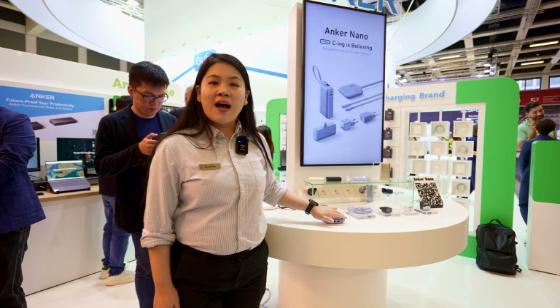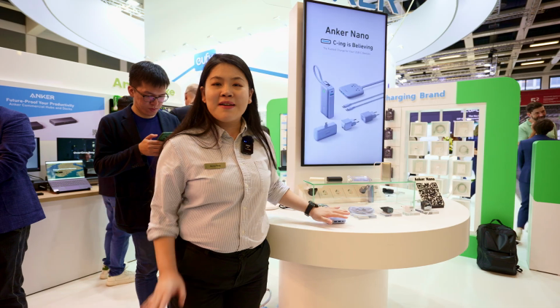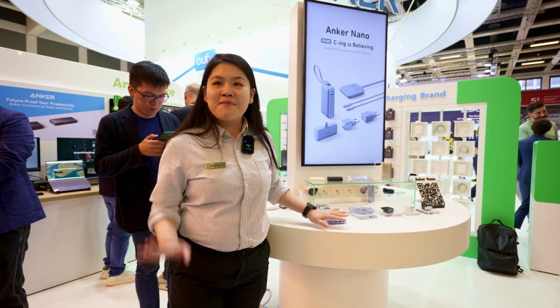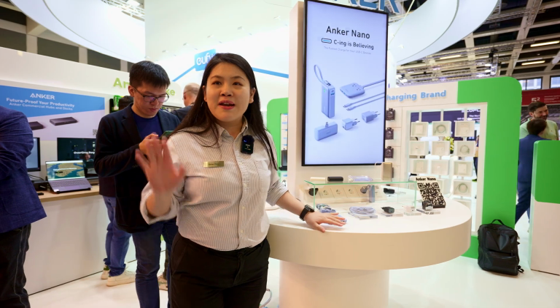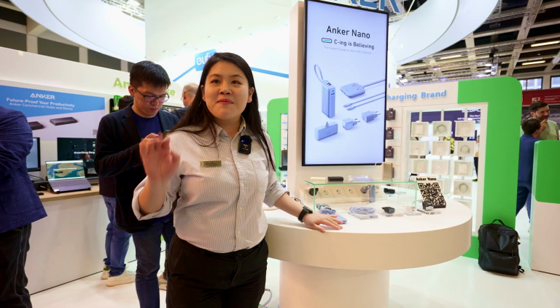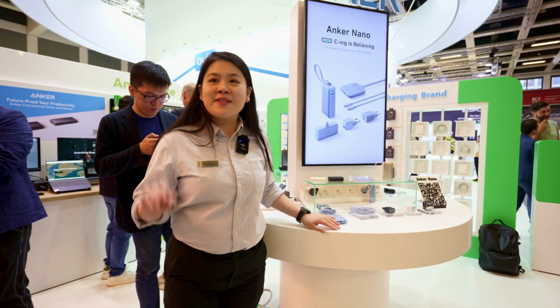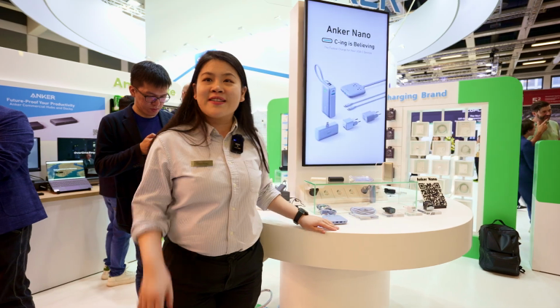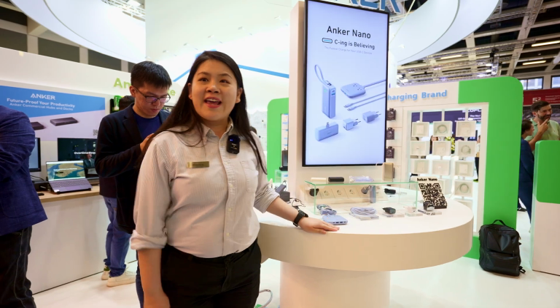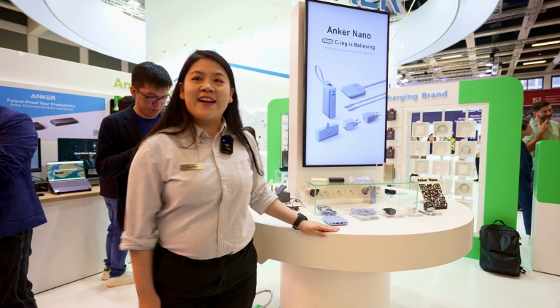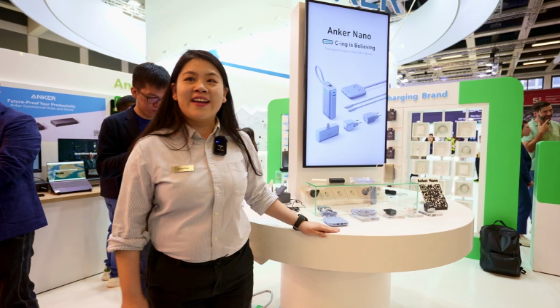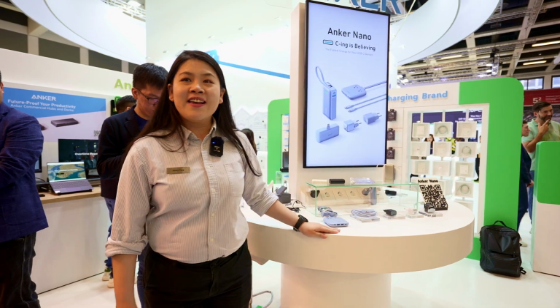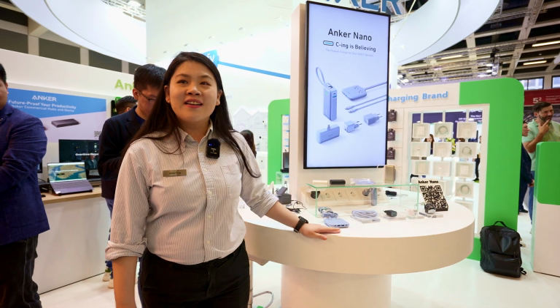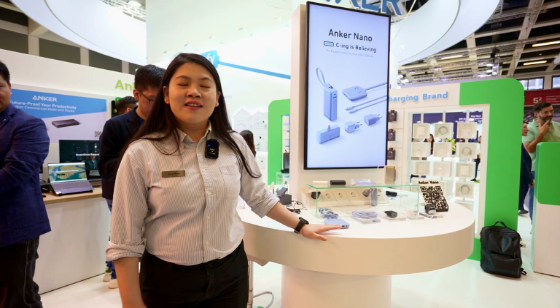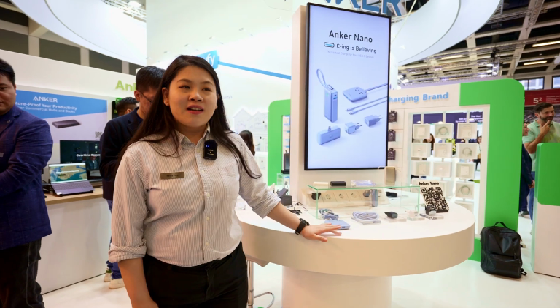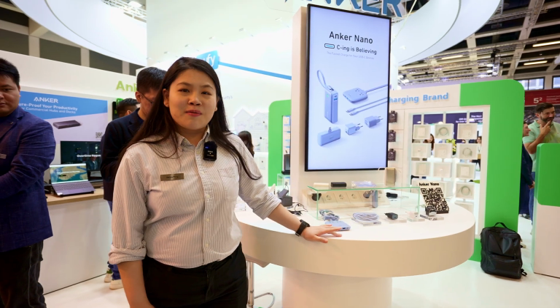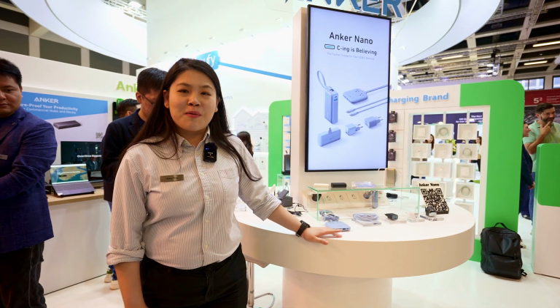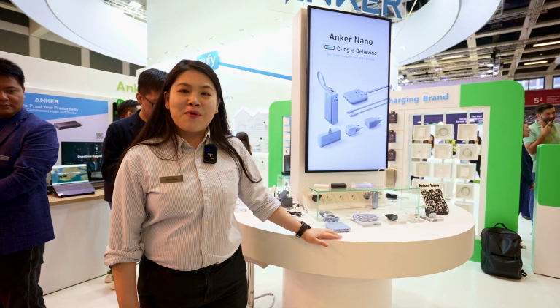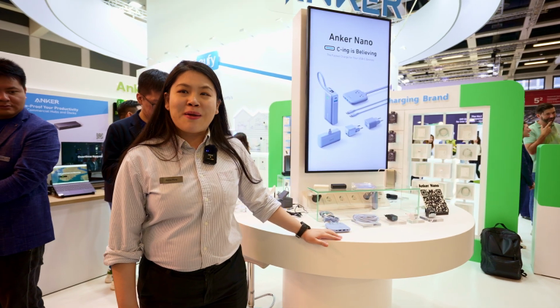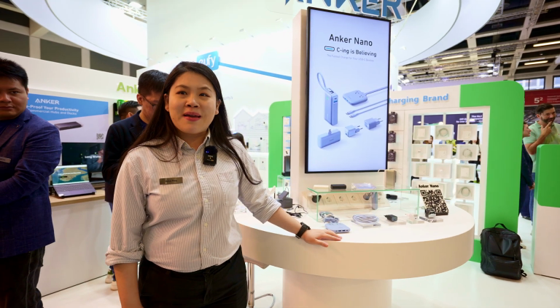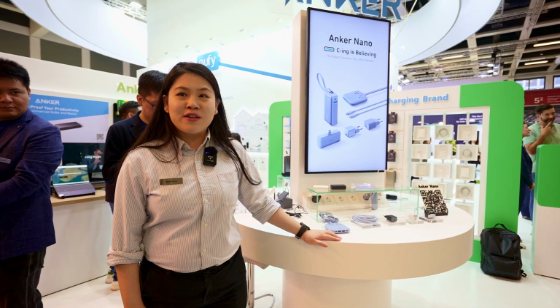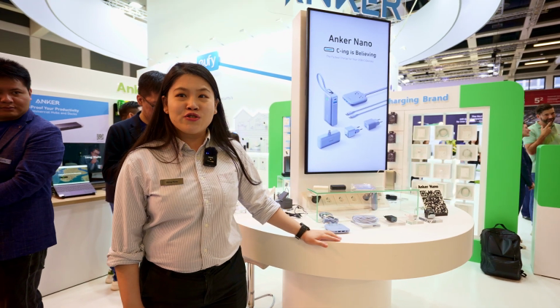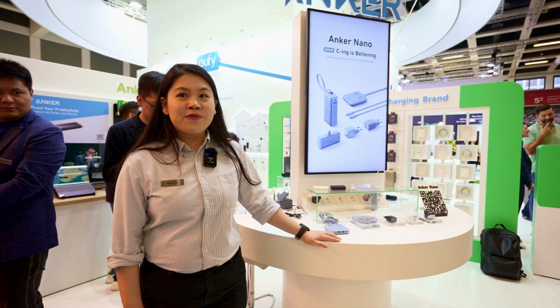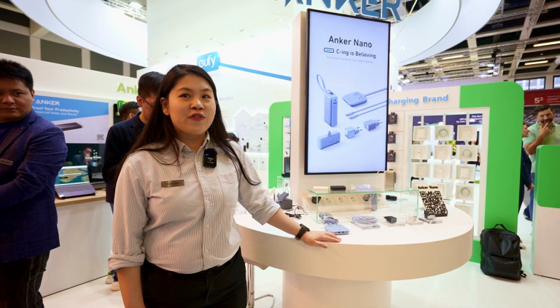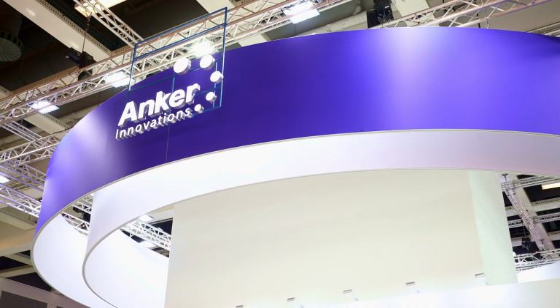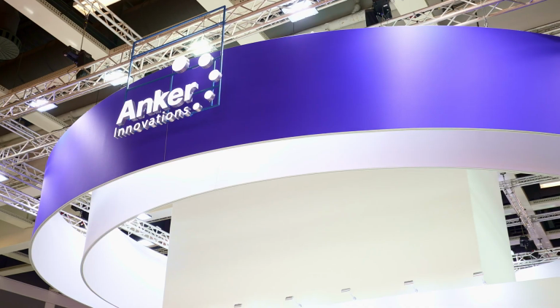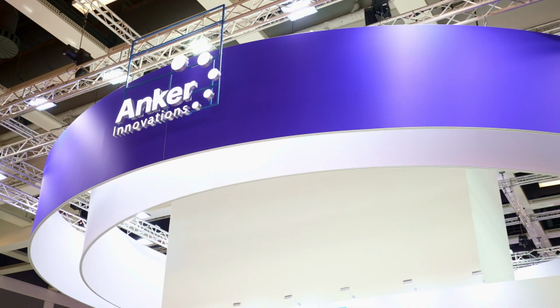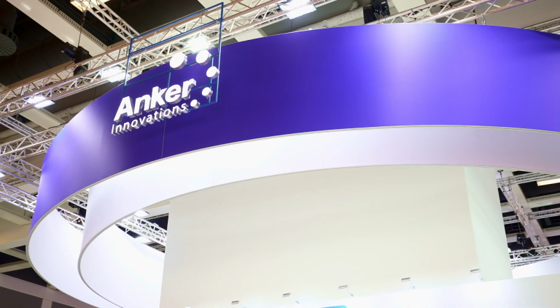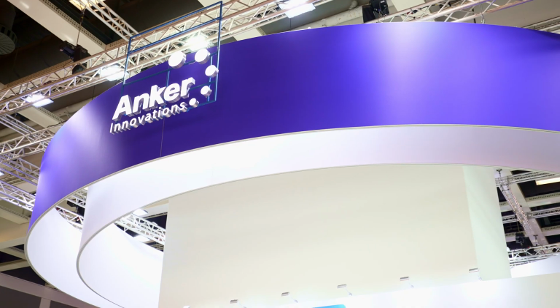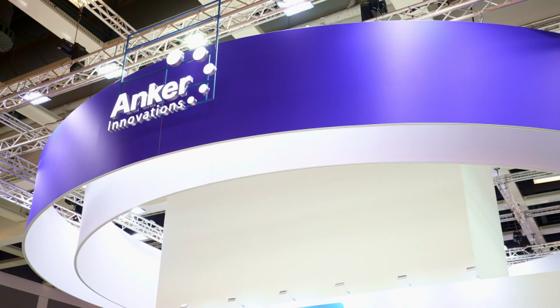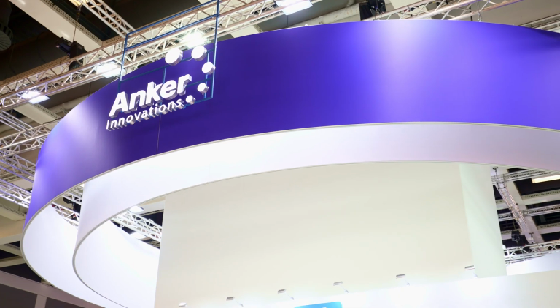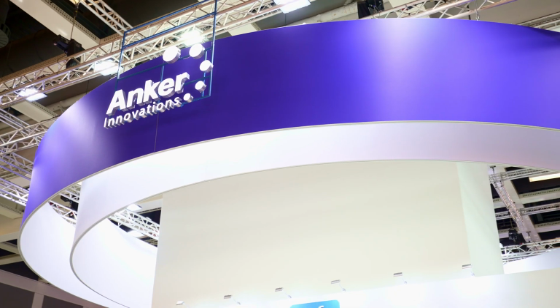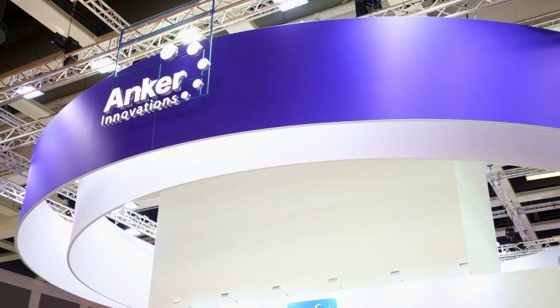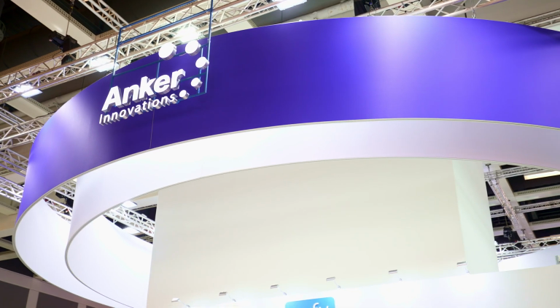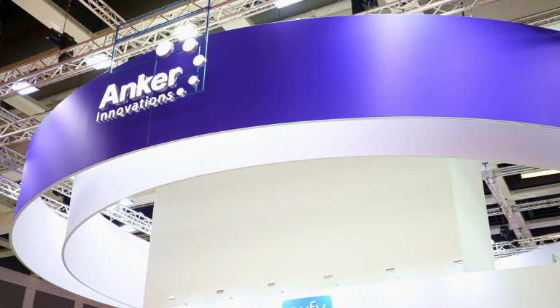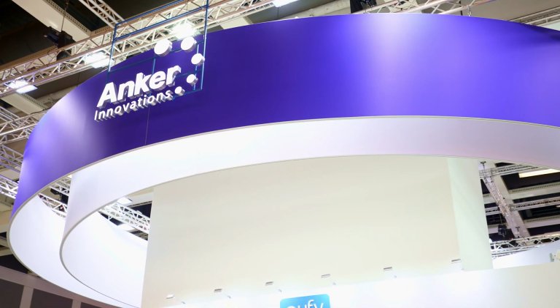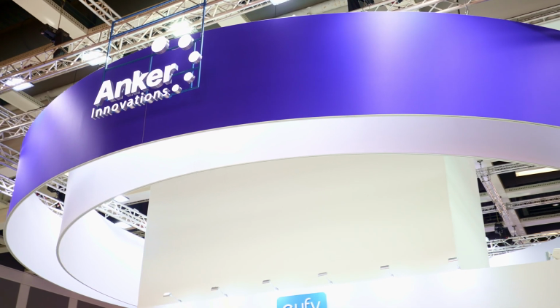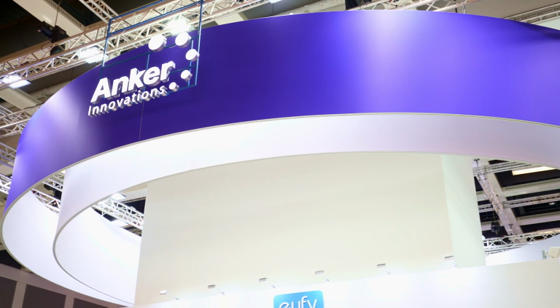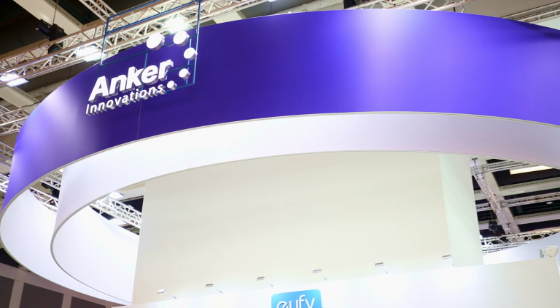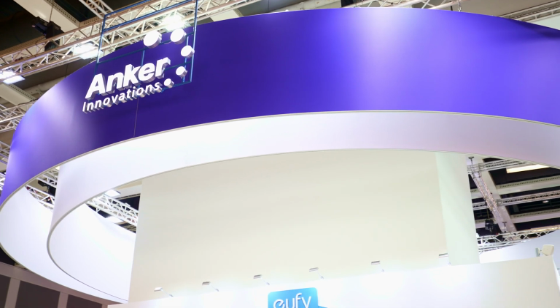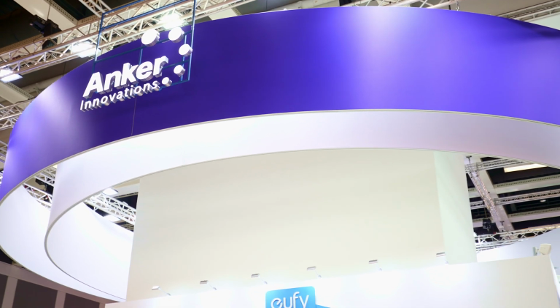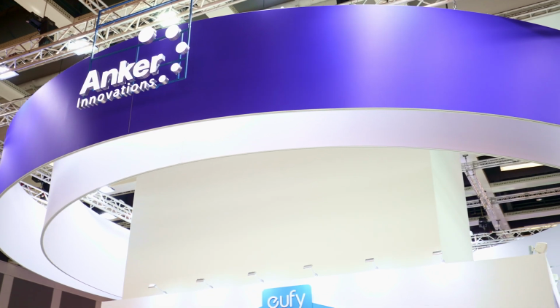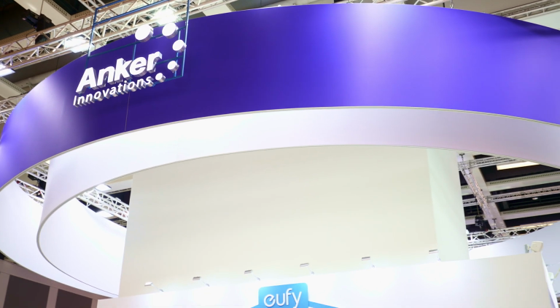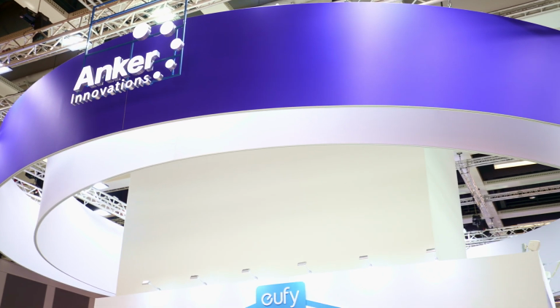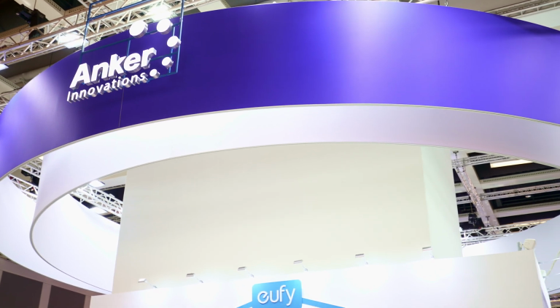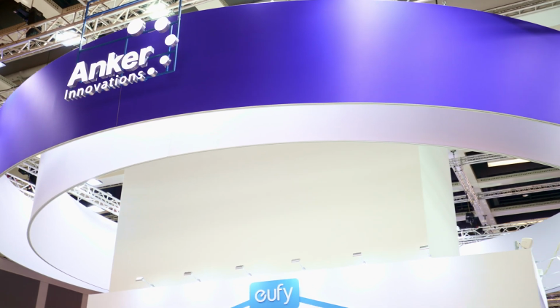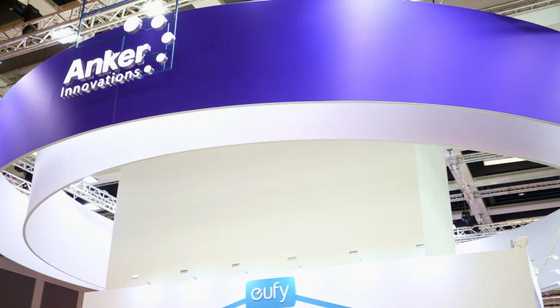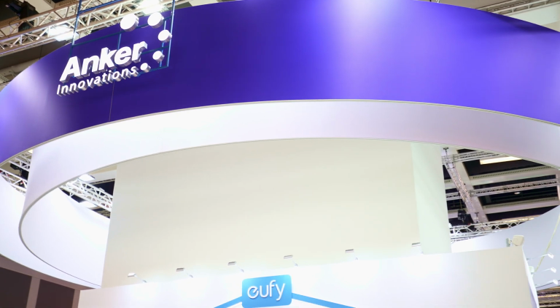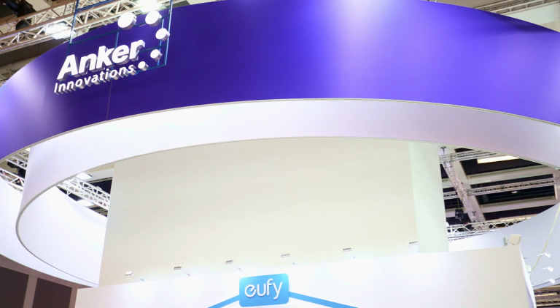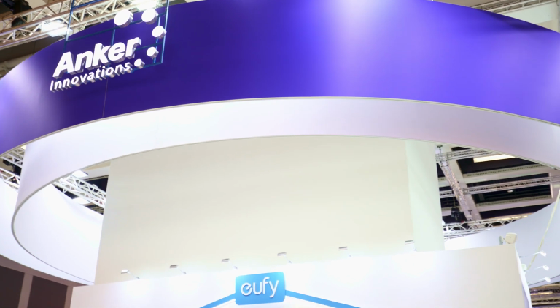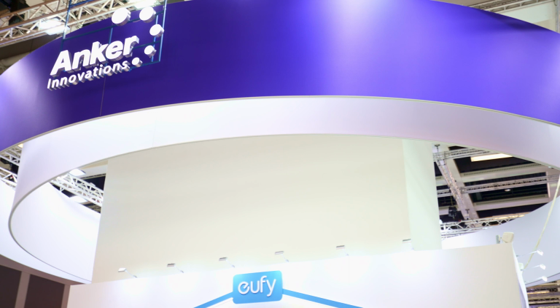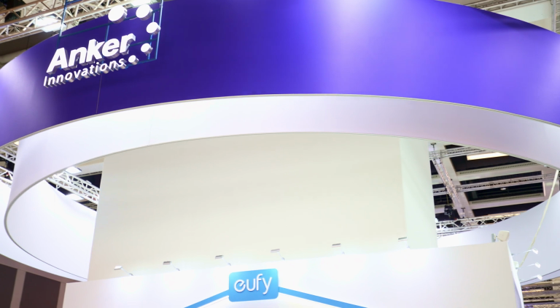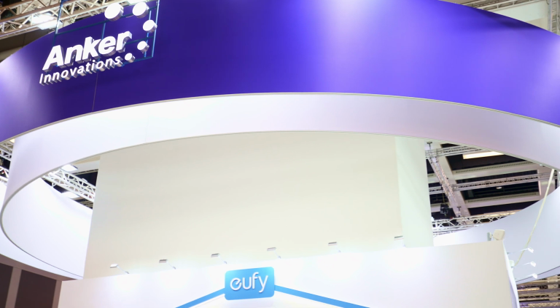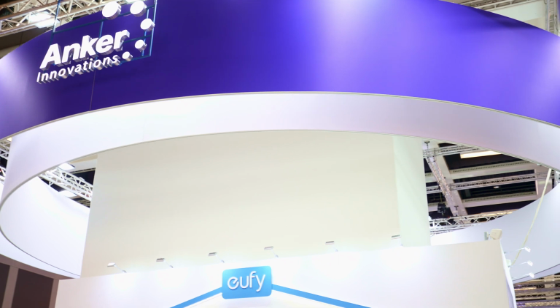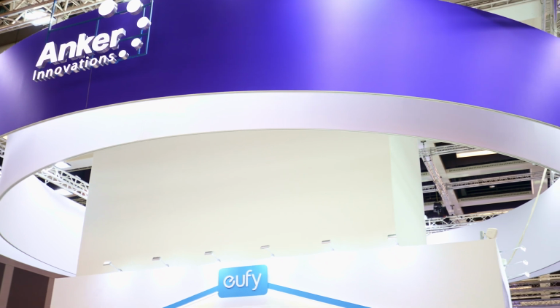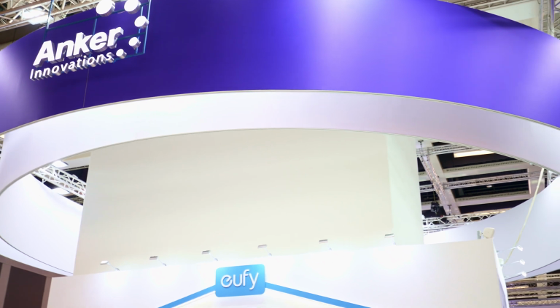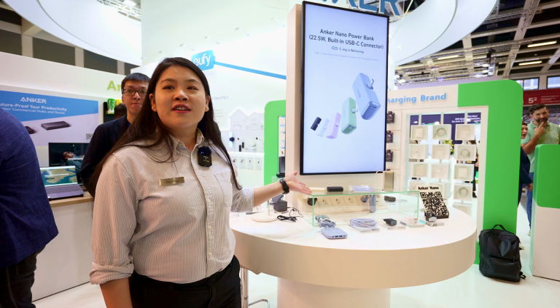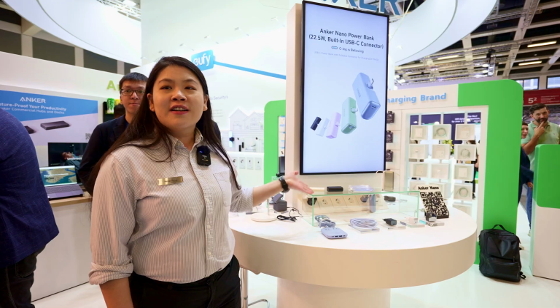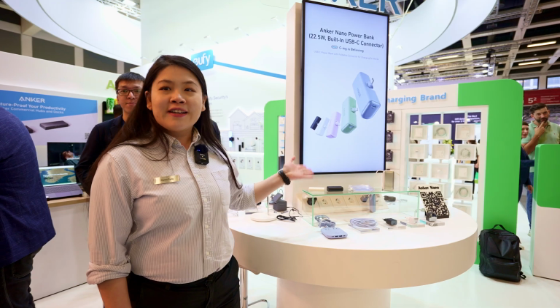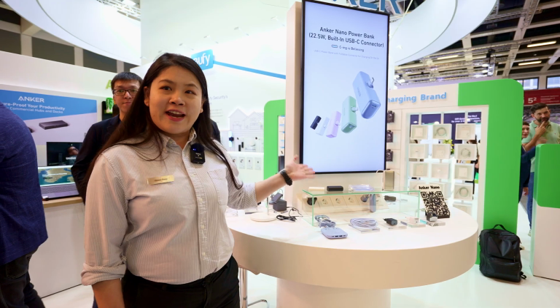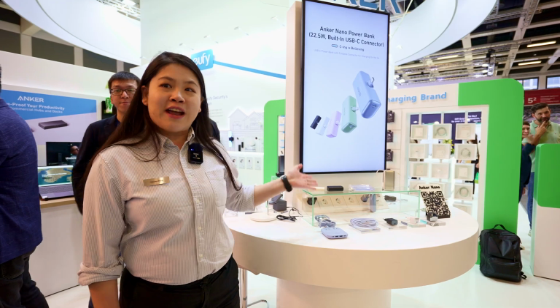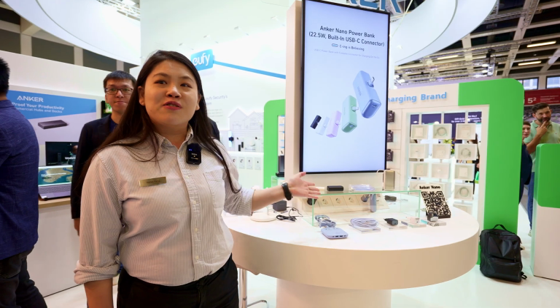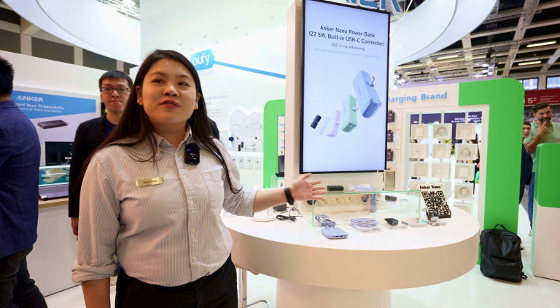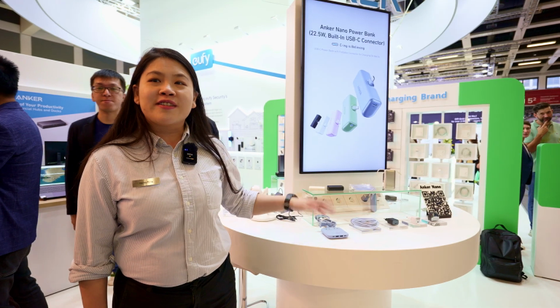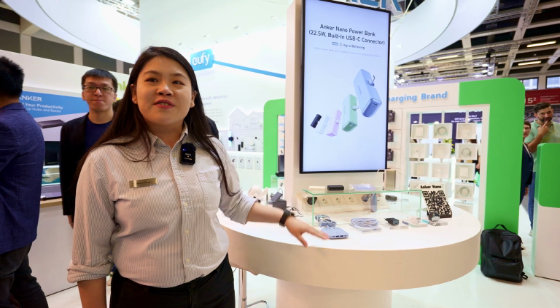Hi, my name is Hailey, the brand manager for Anker. So this year at DeFi, we're introducing the new Anker Nano series.